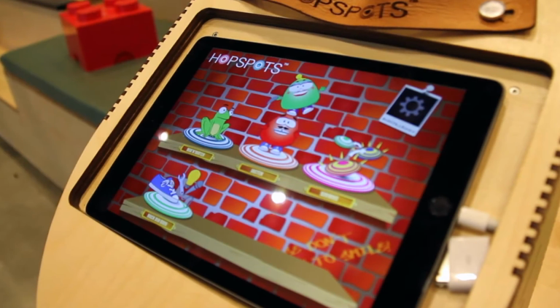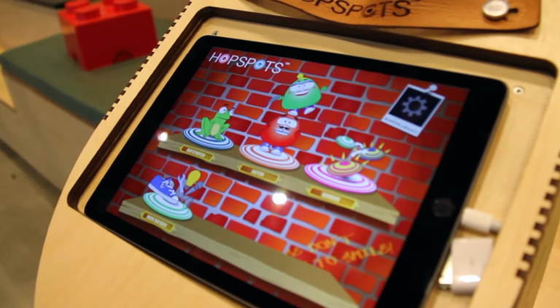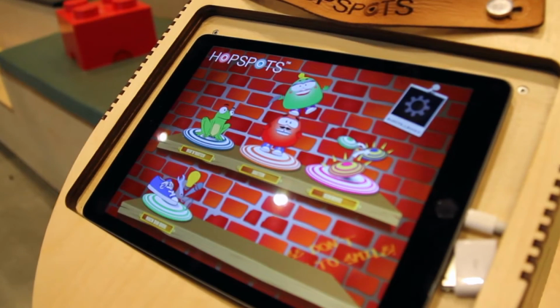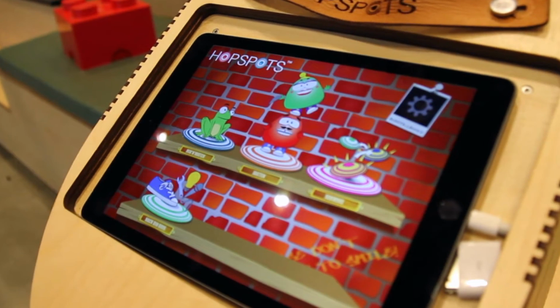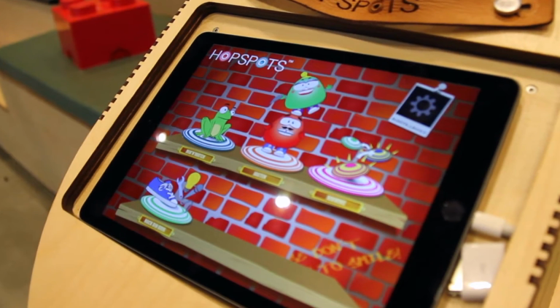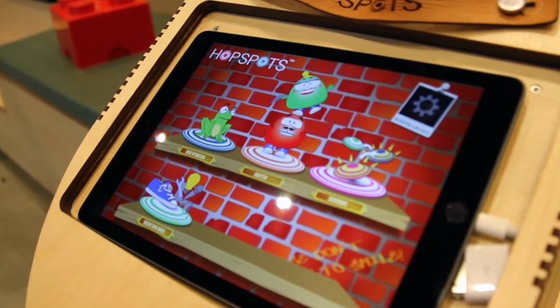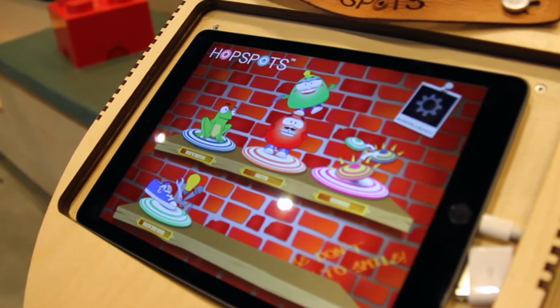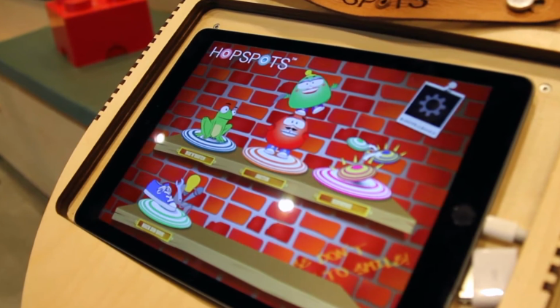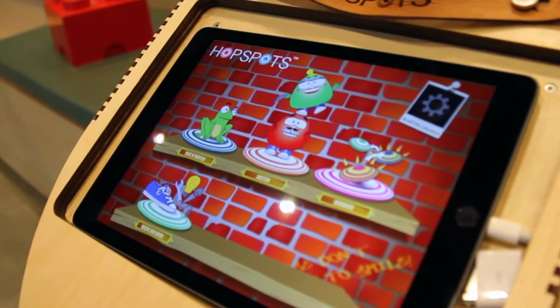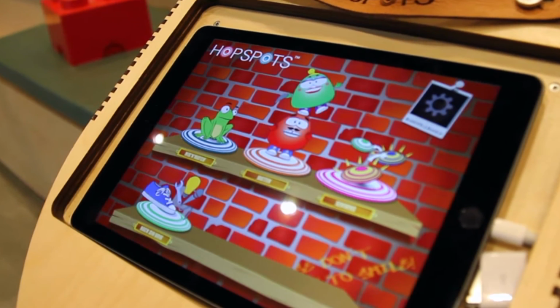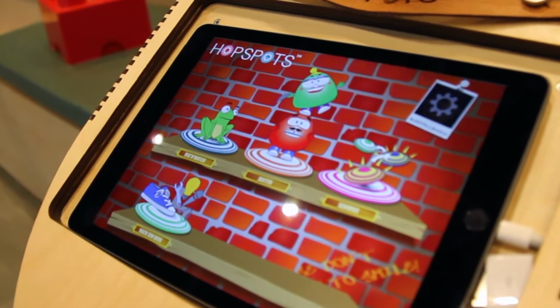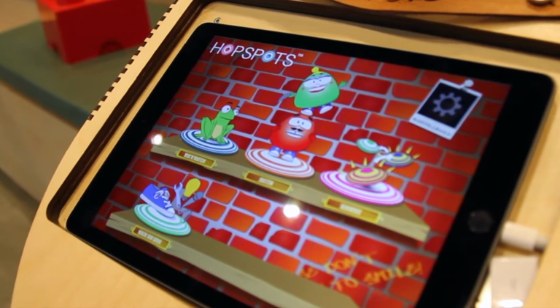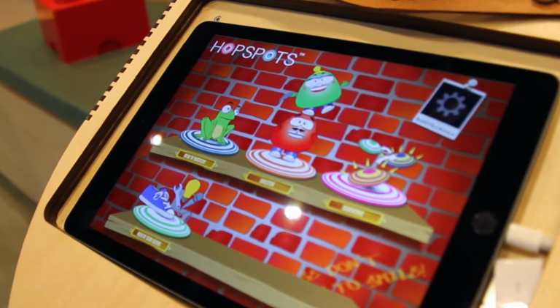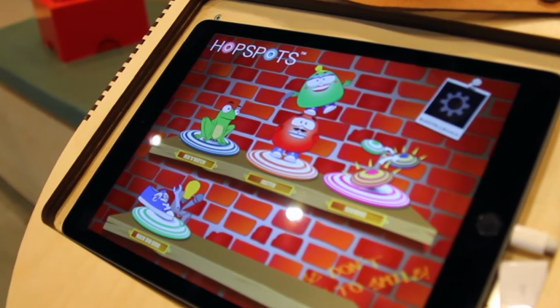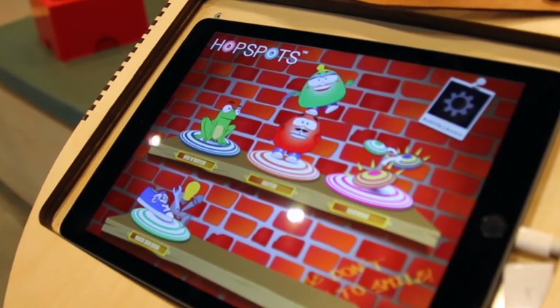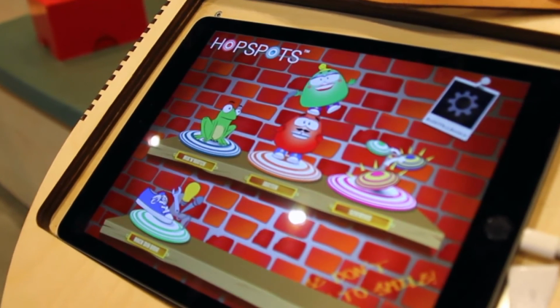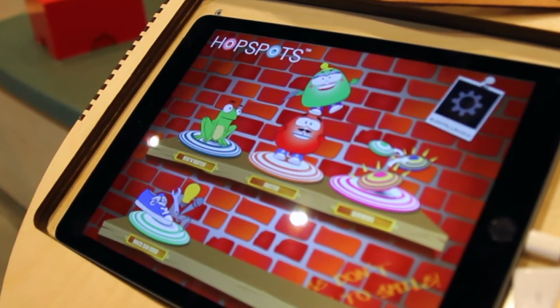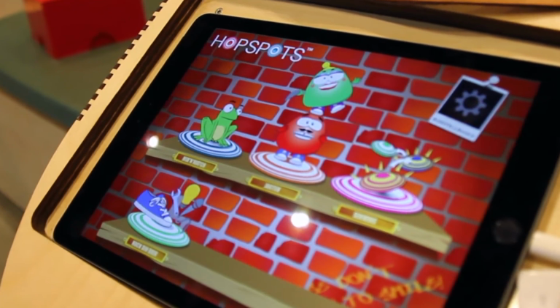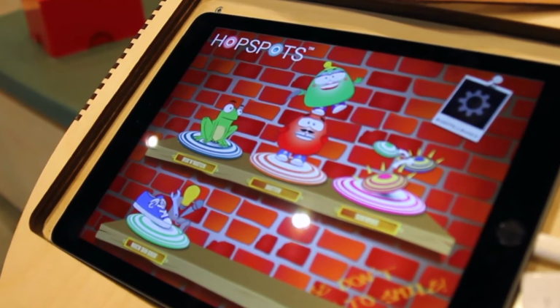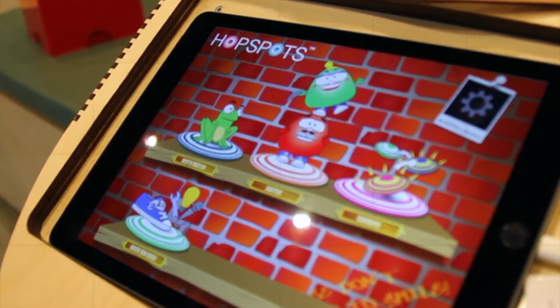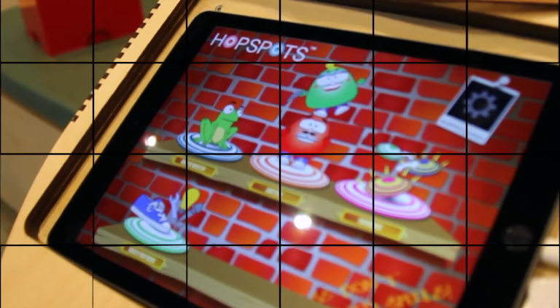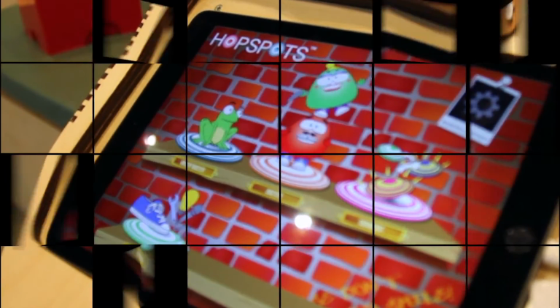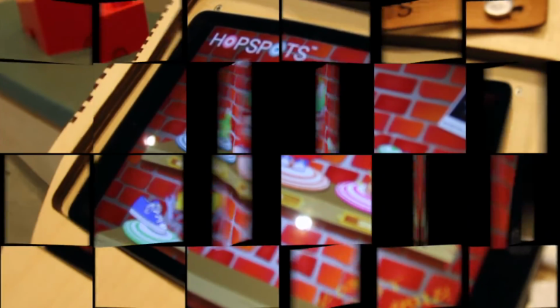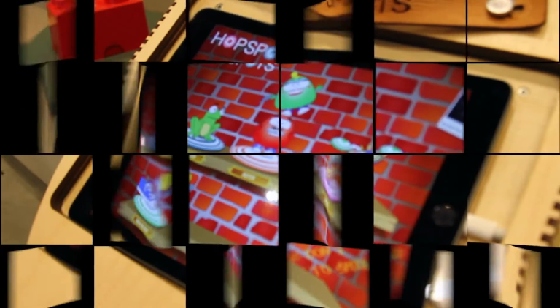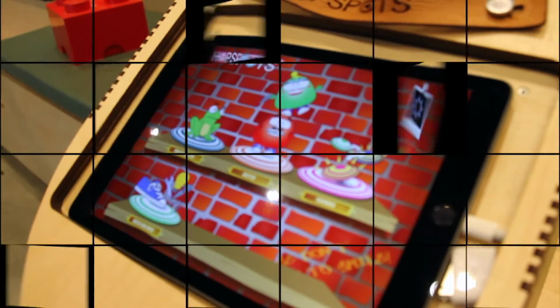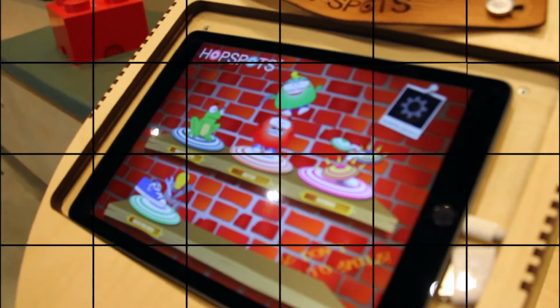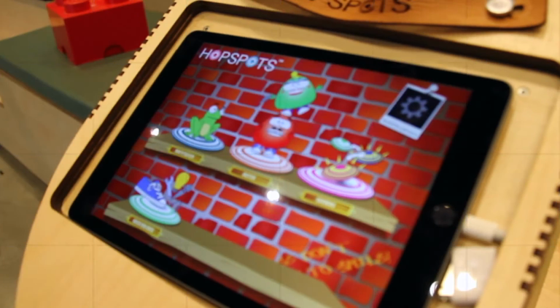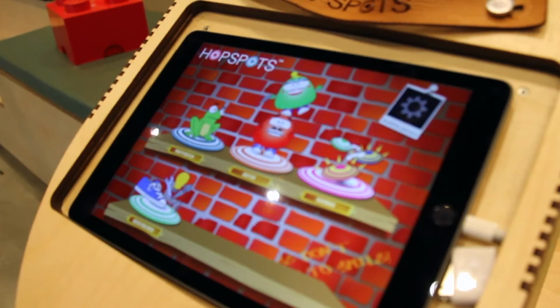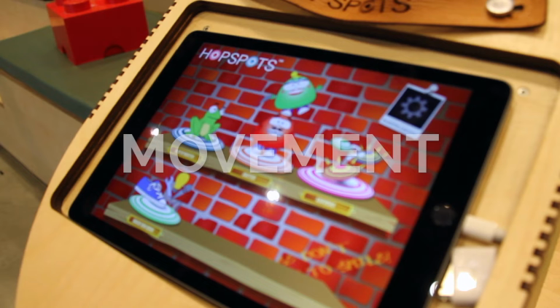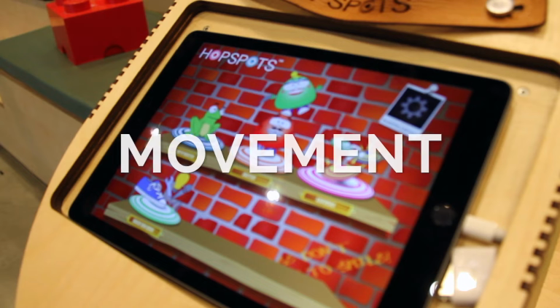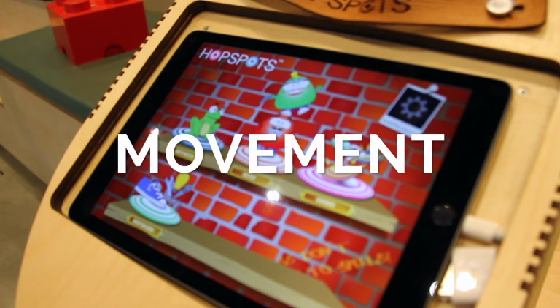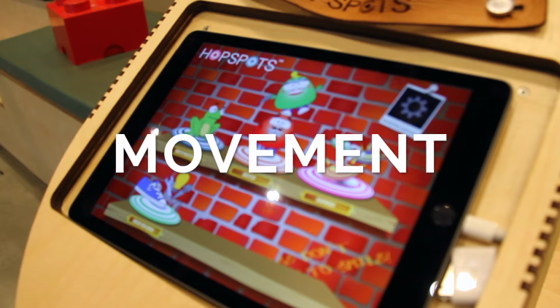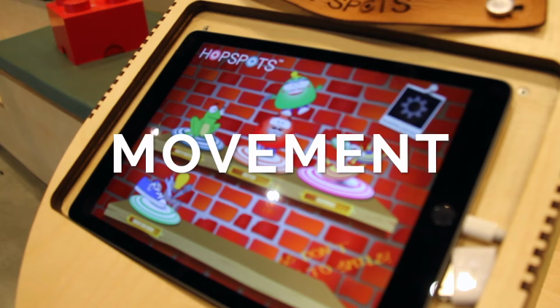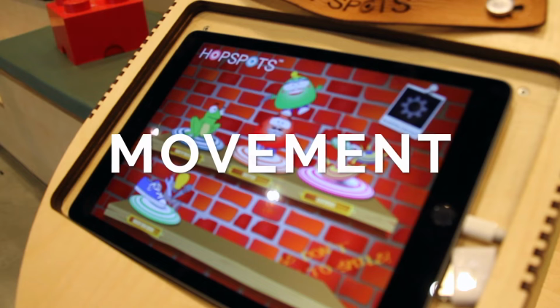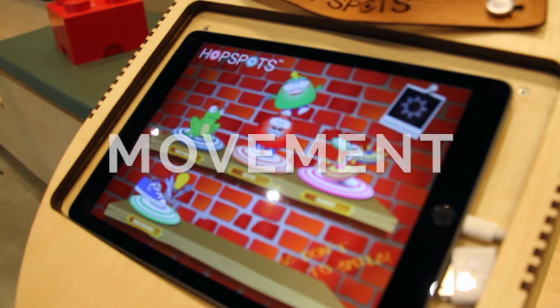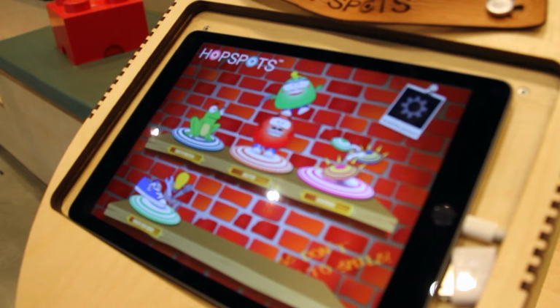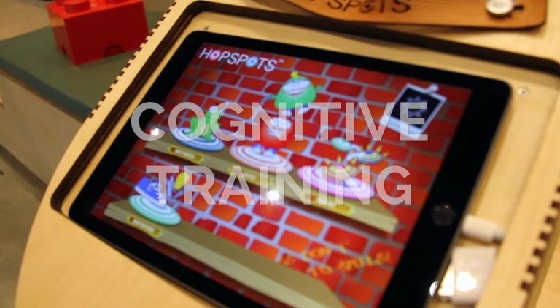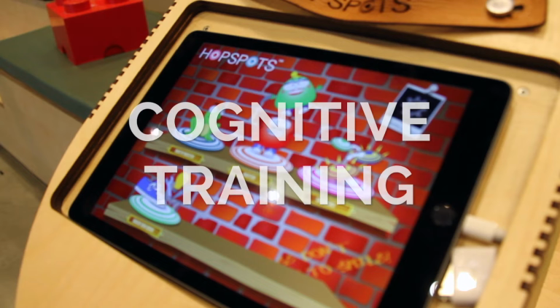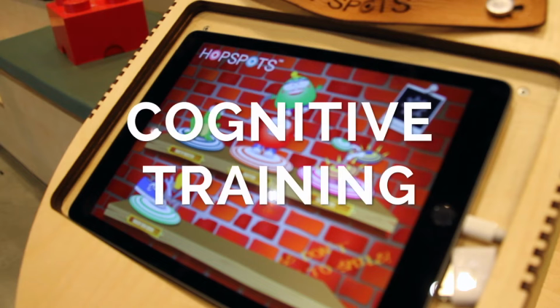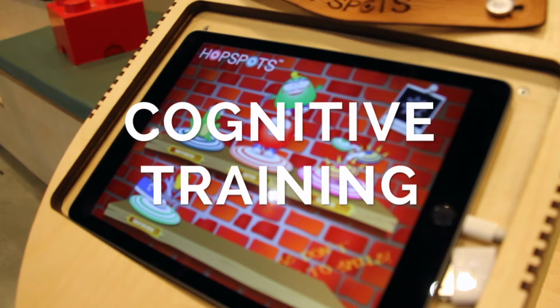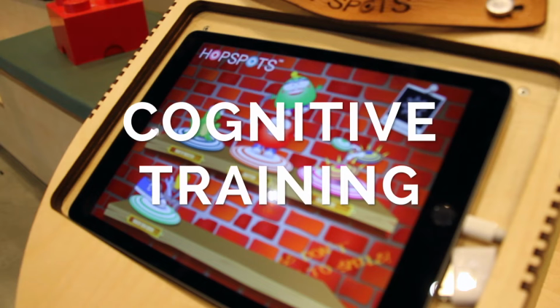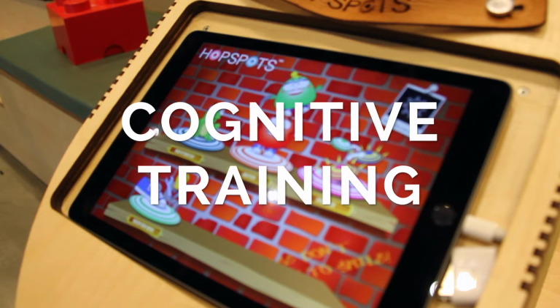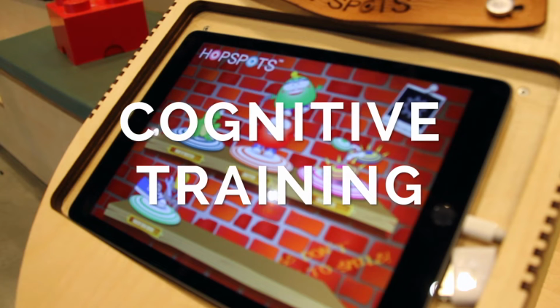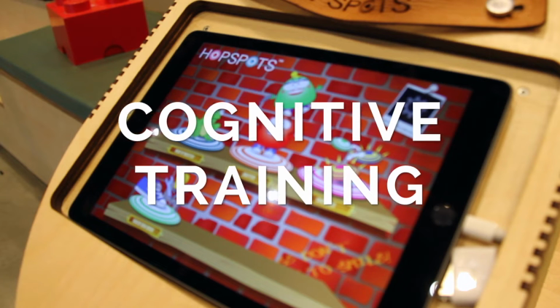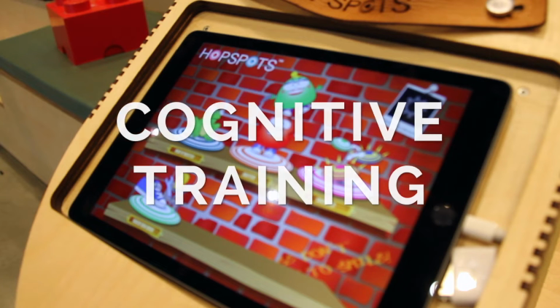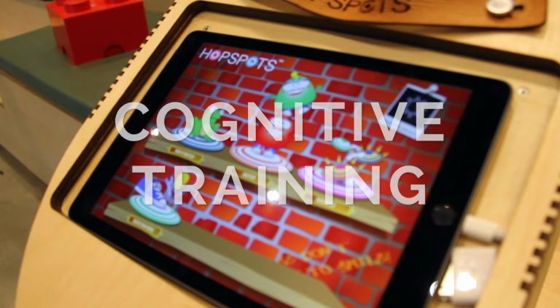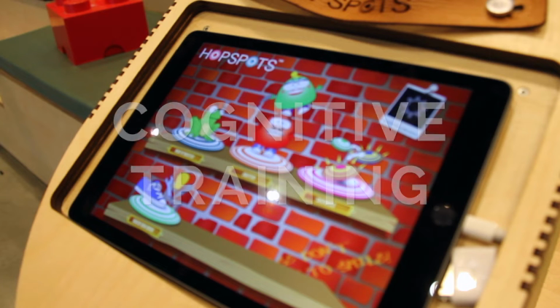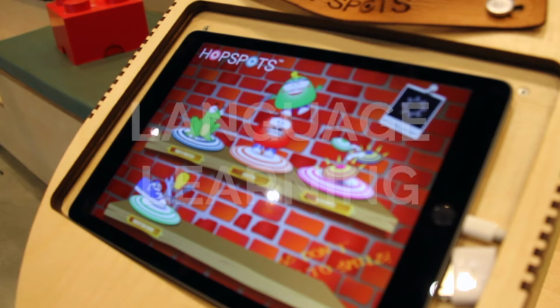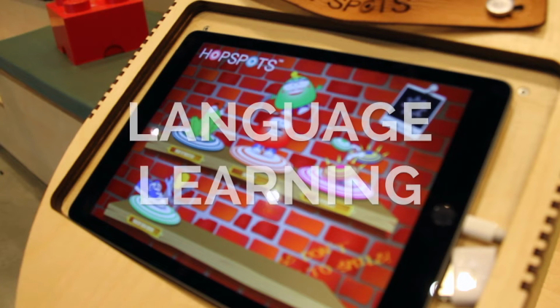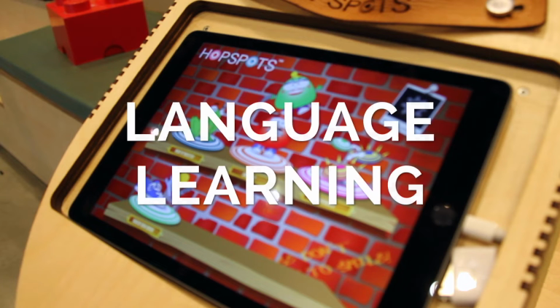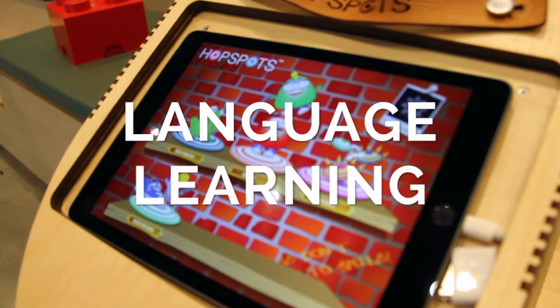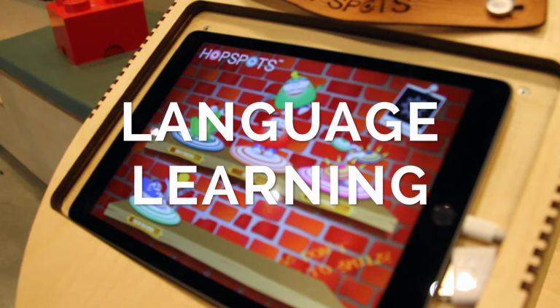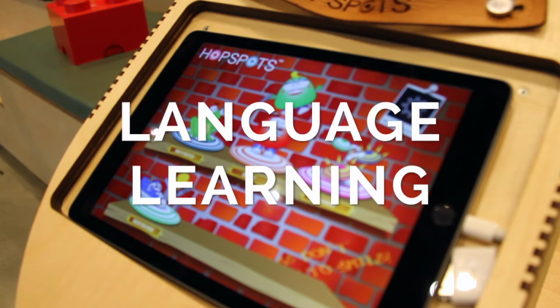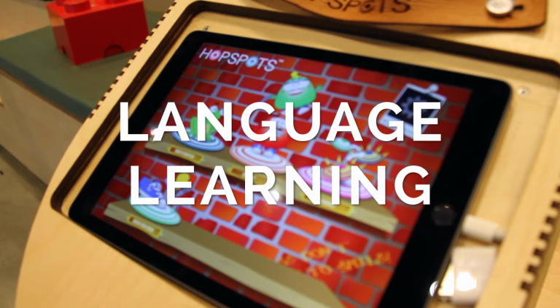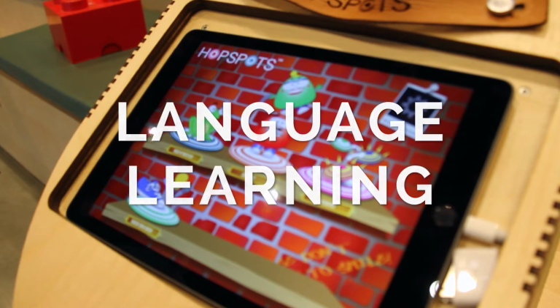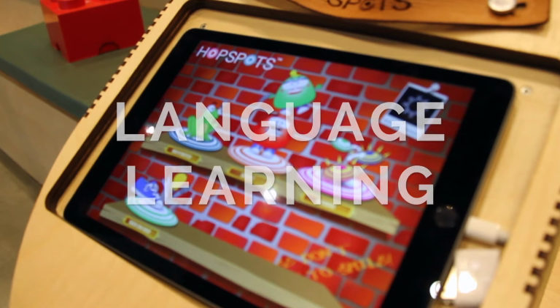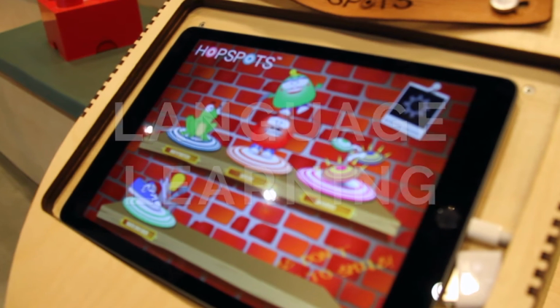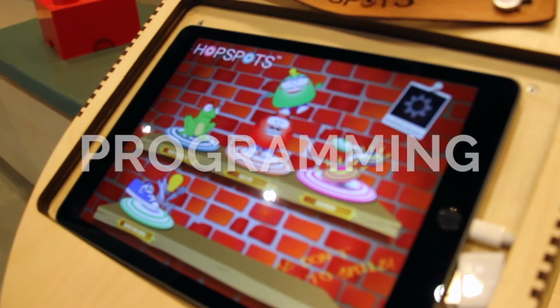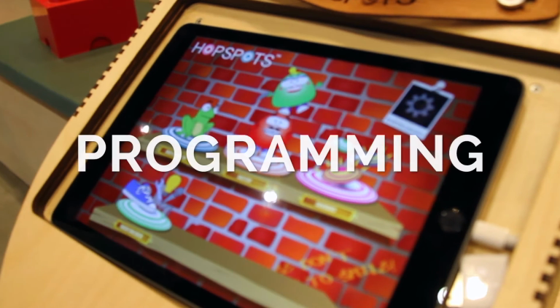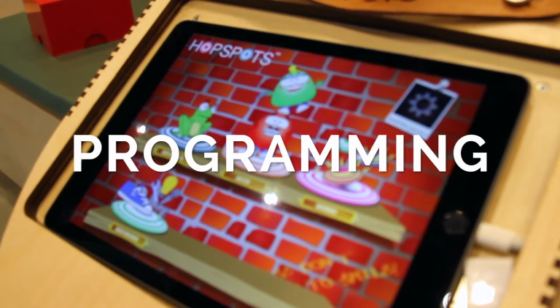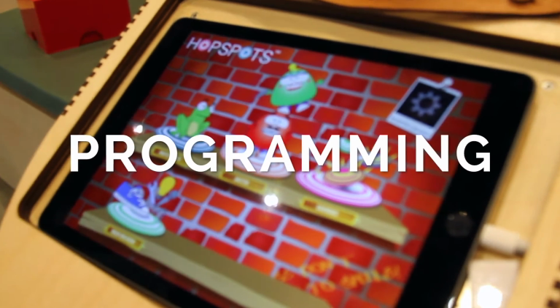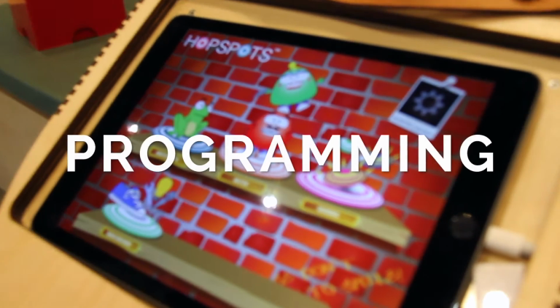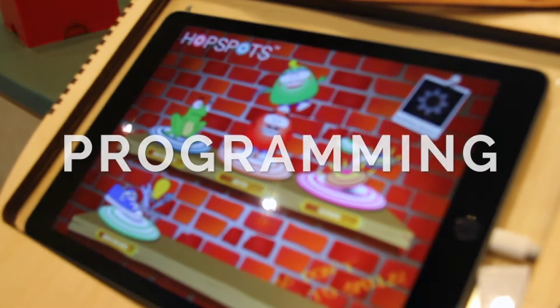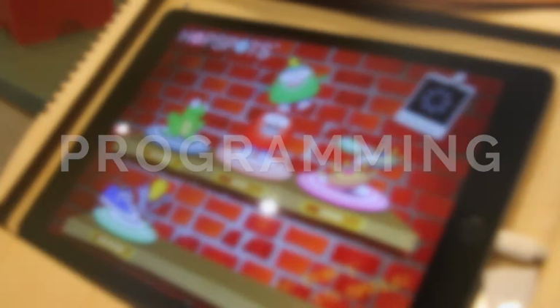It comes with different educational games focusing on movement, cognitive training, language learning, and programming.